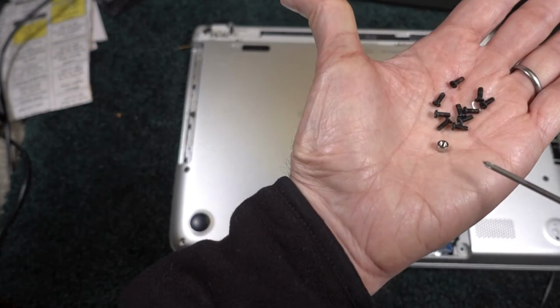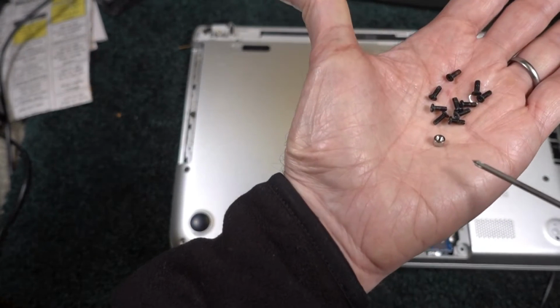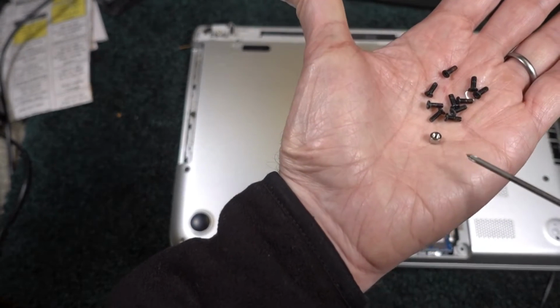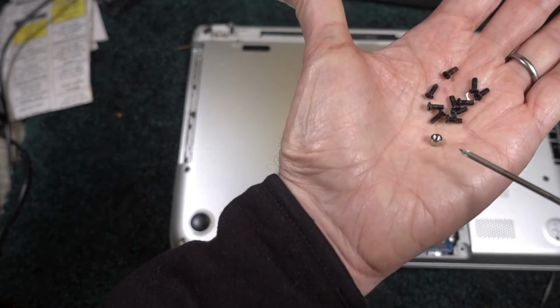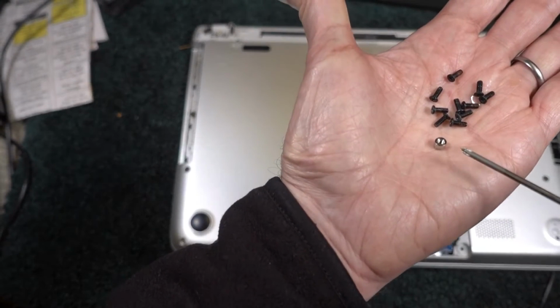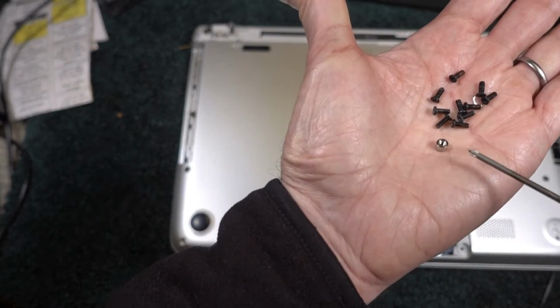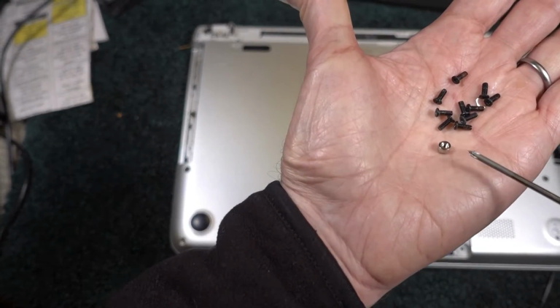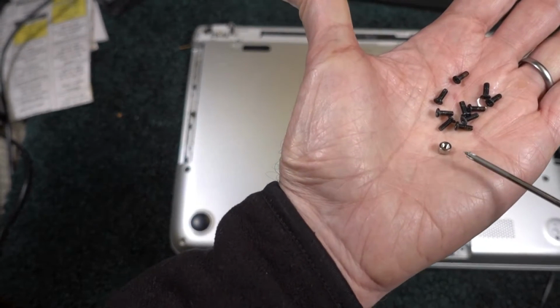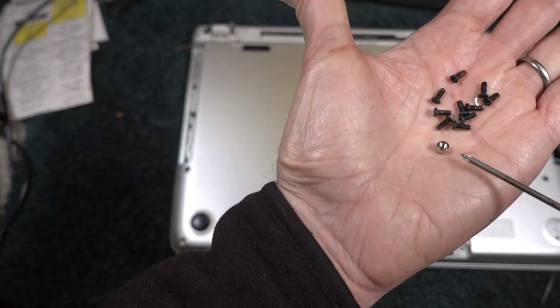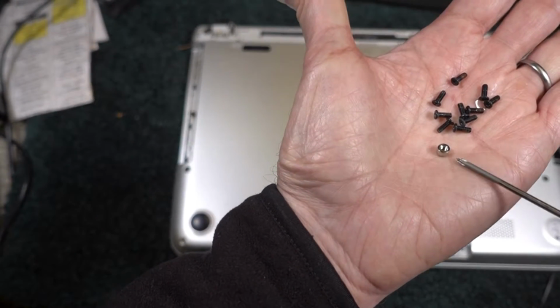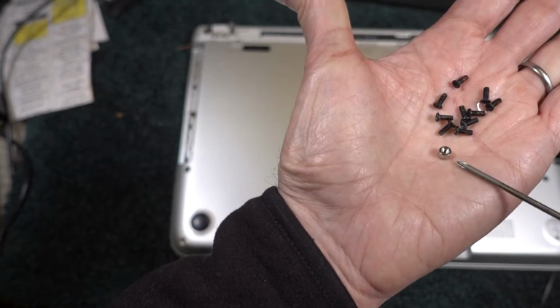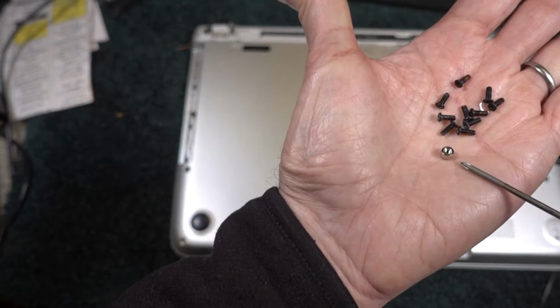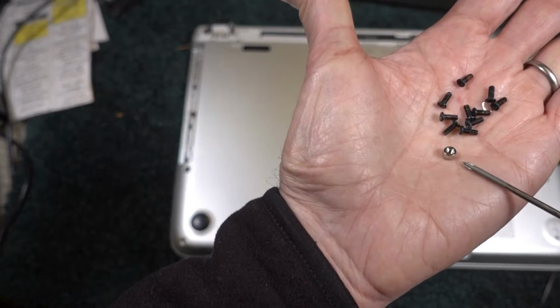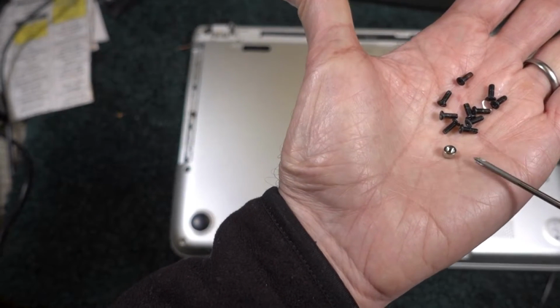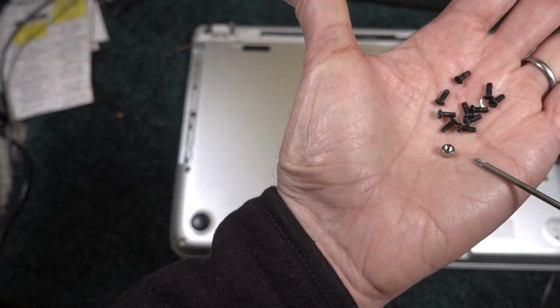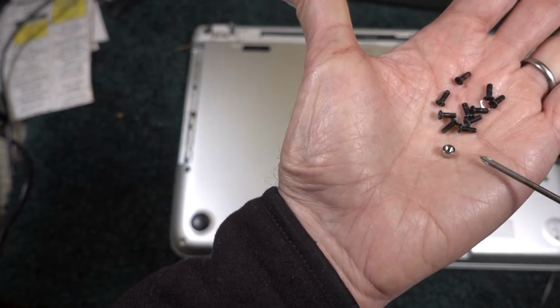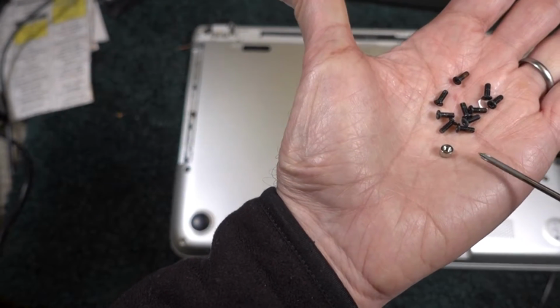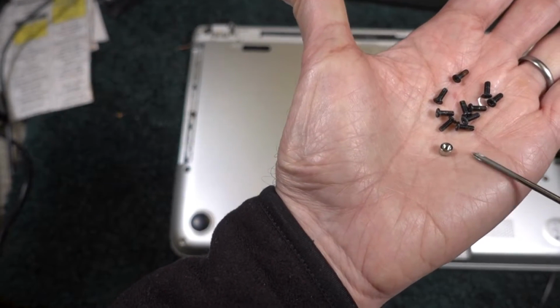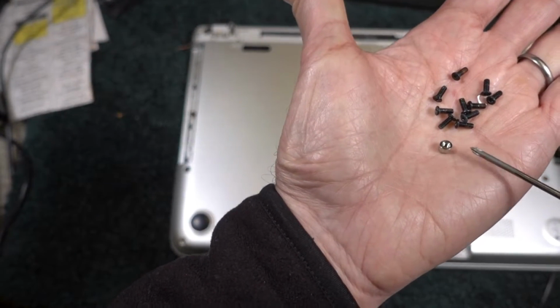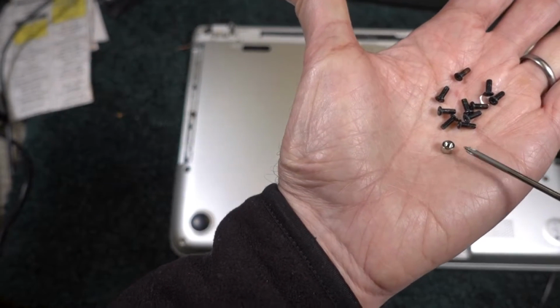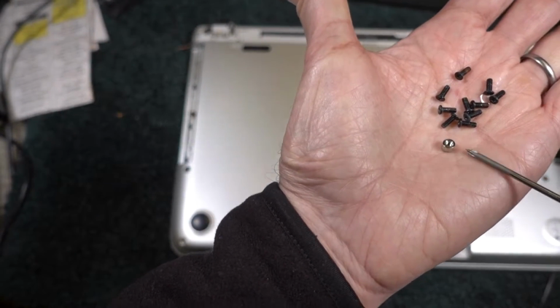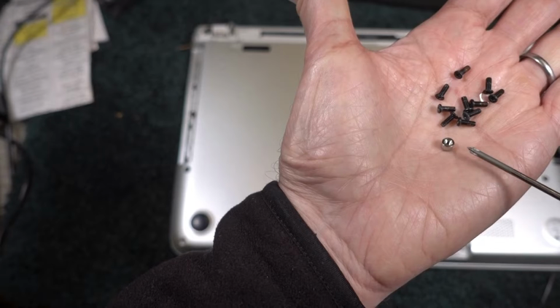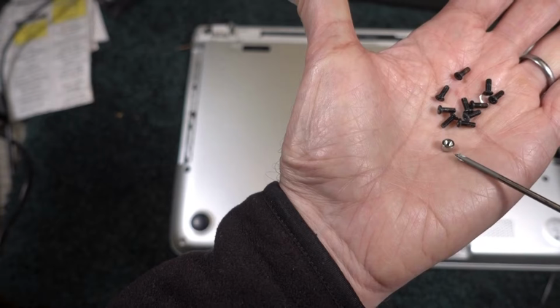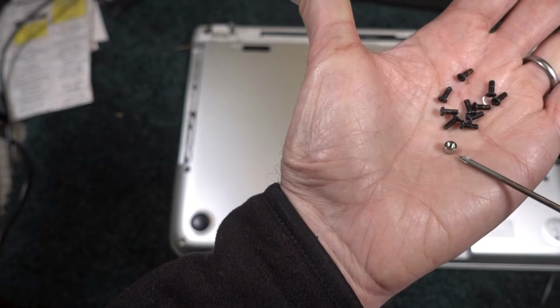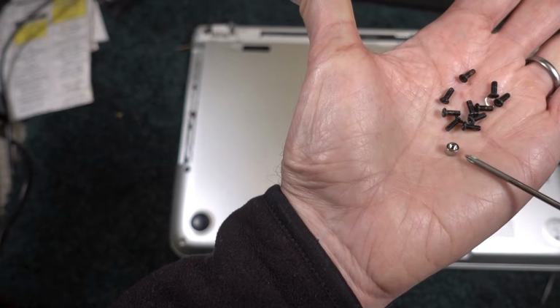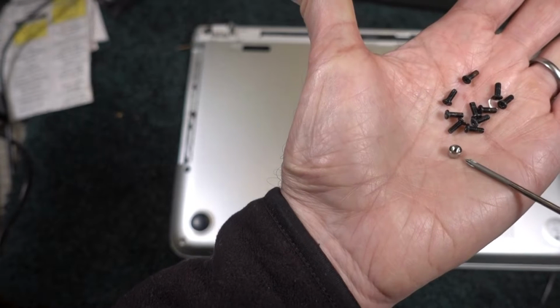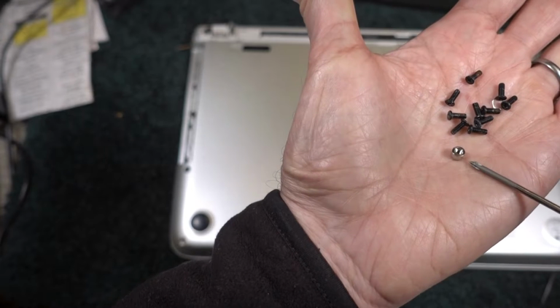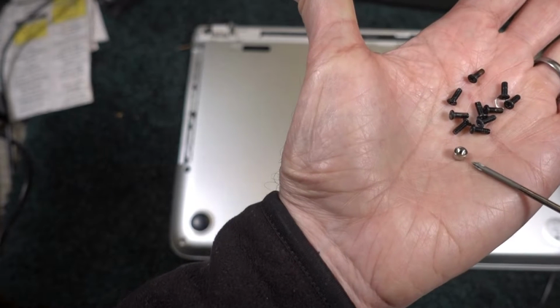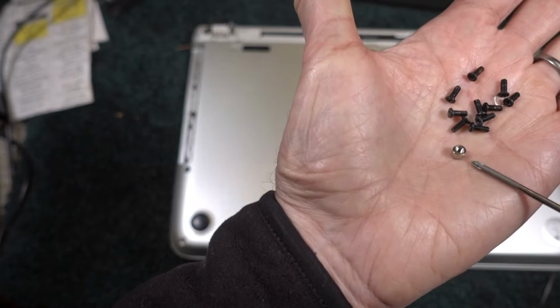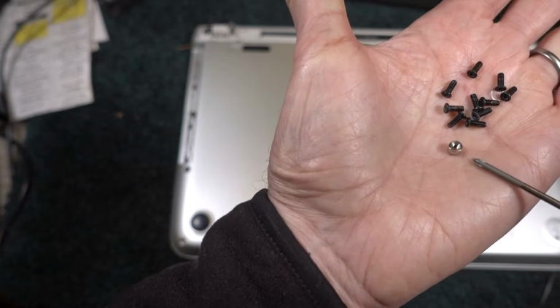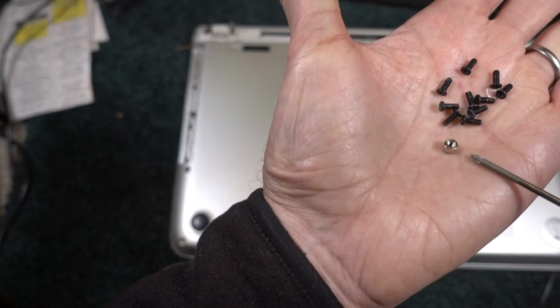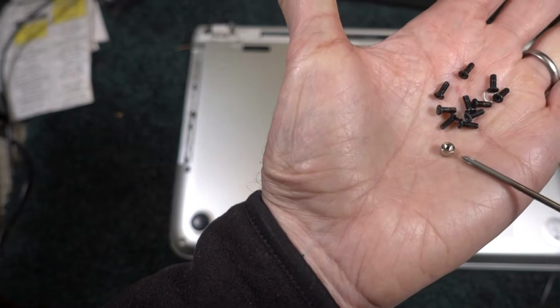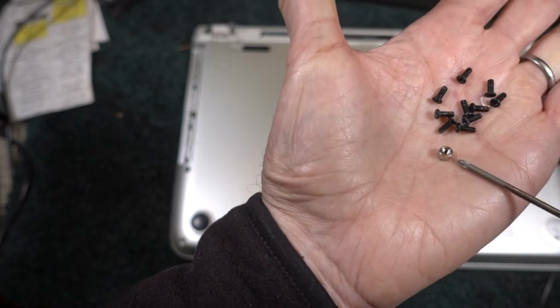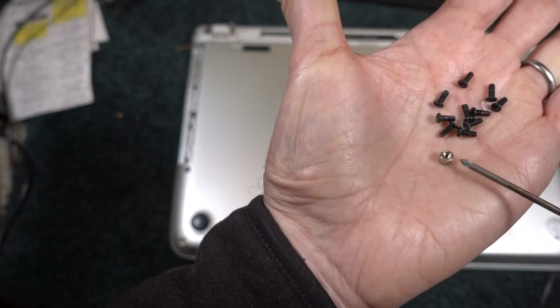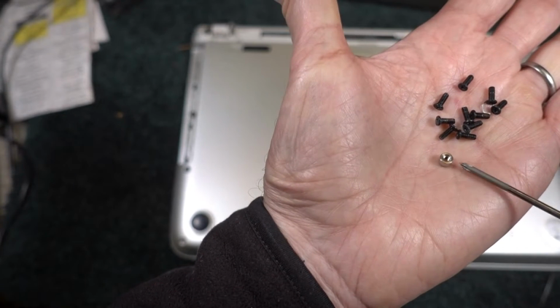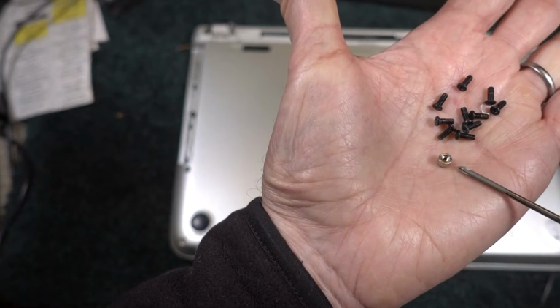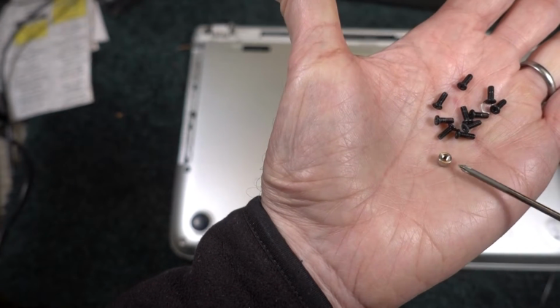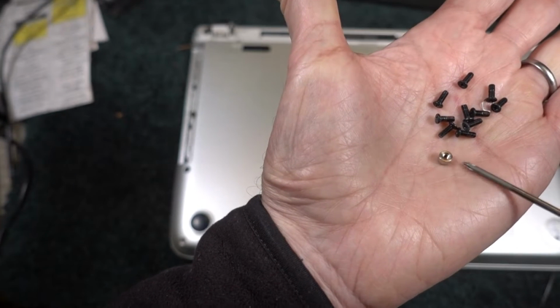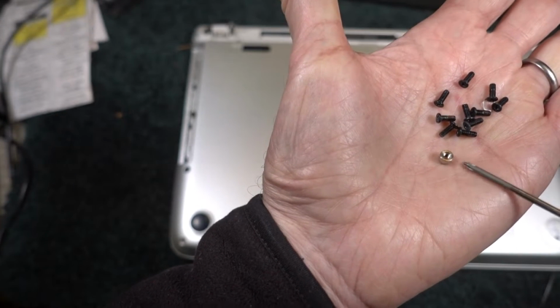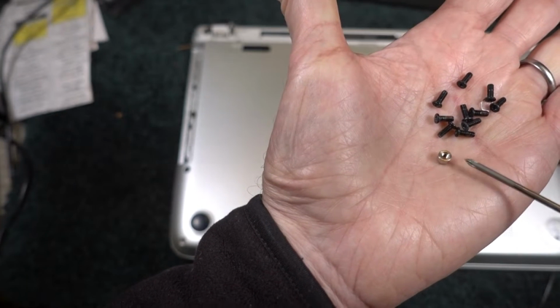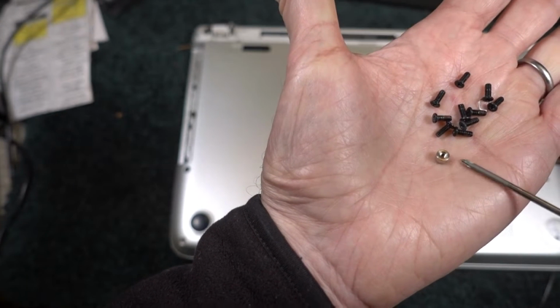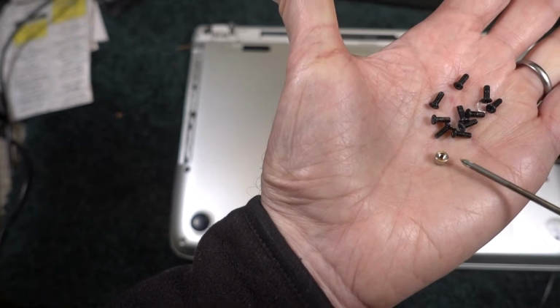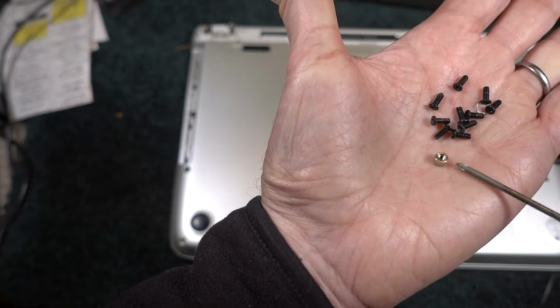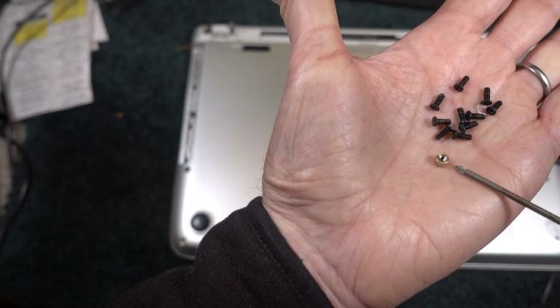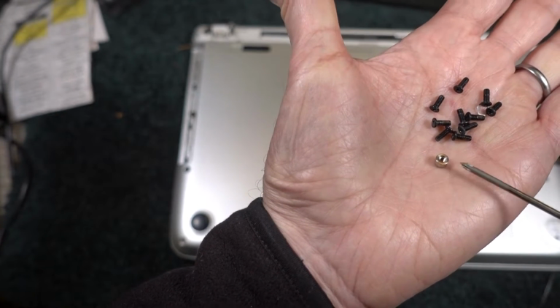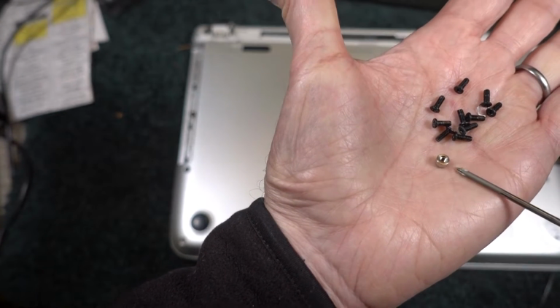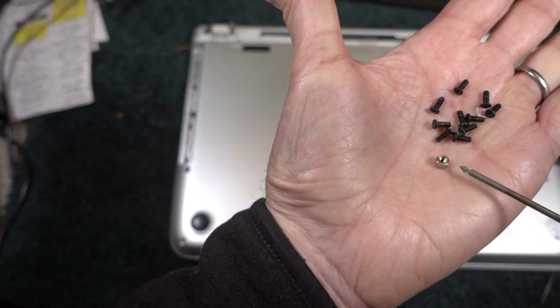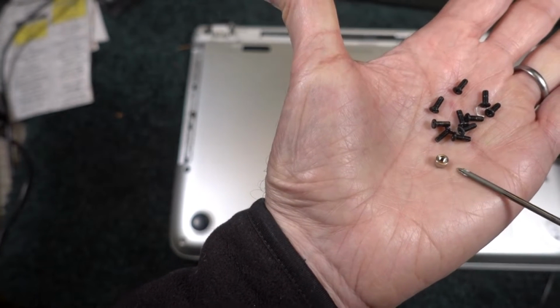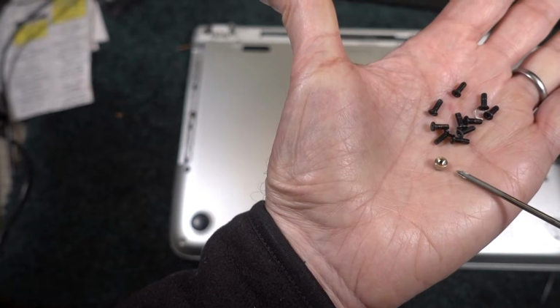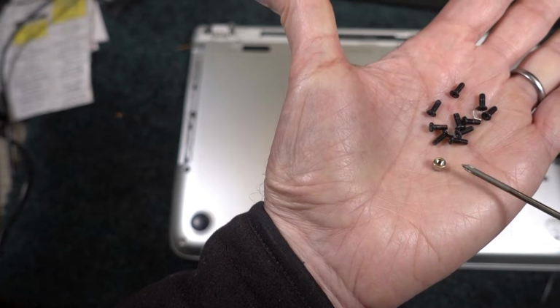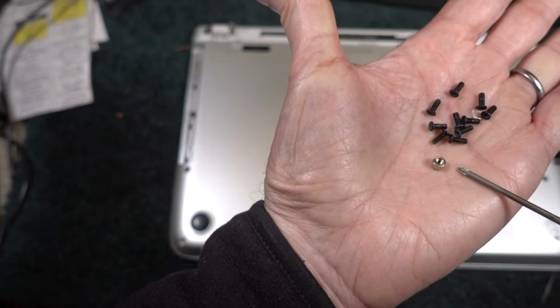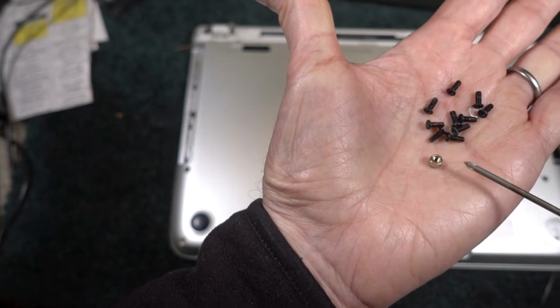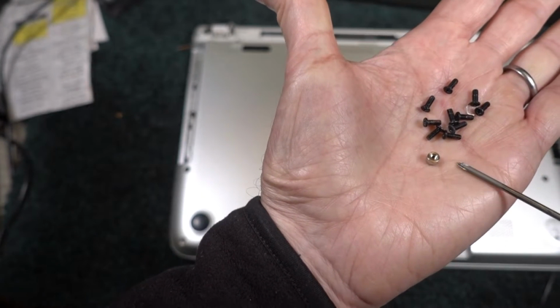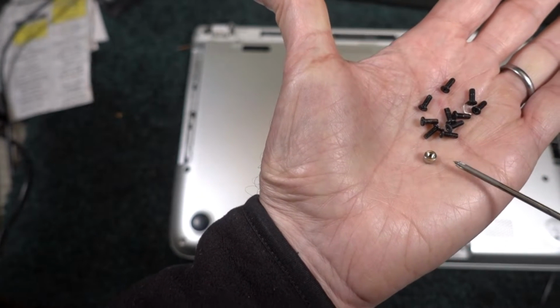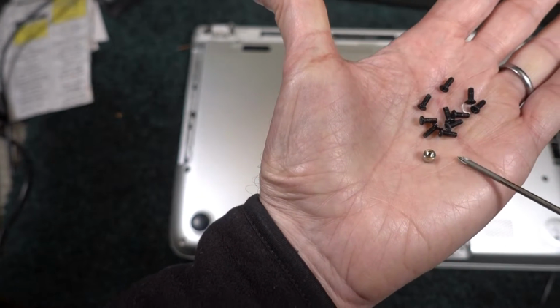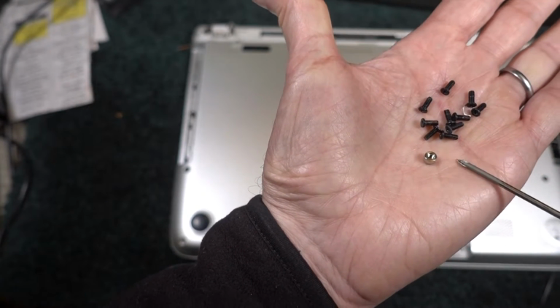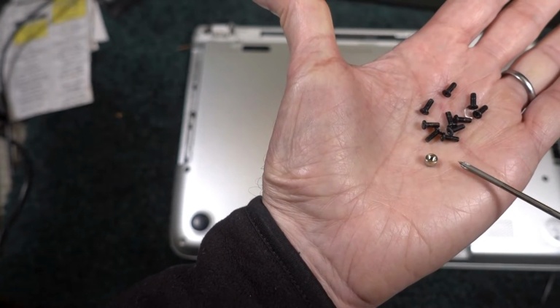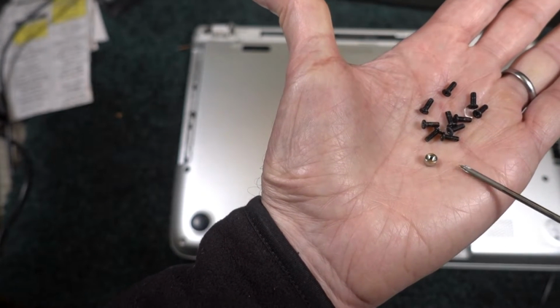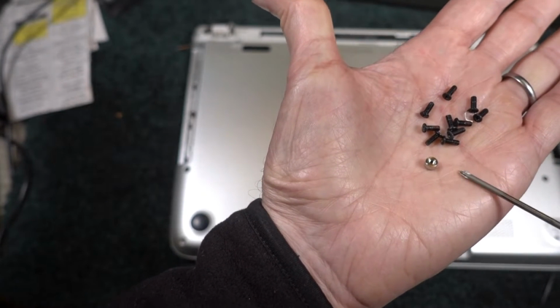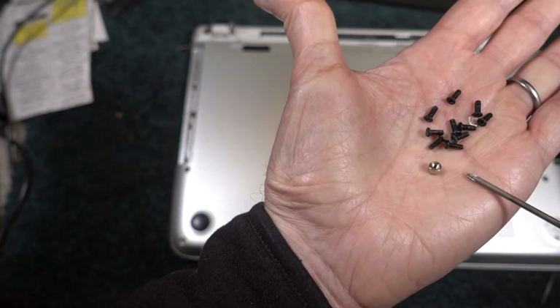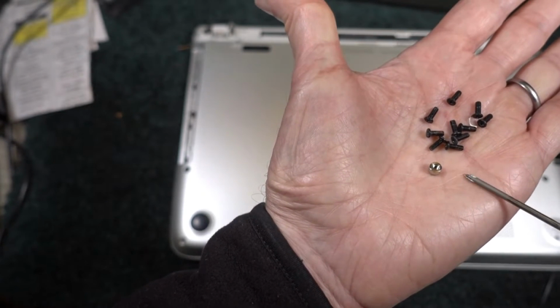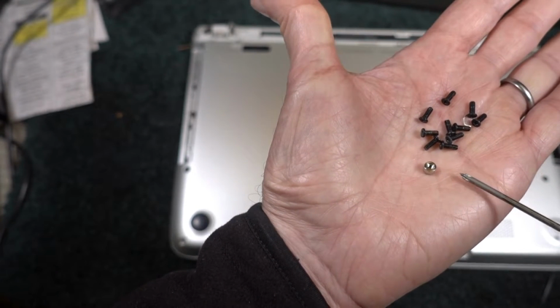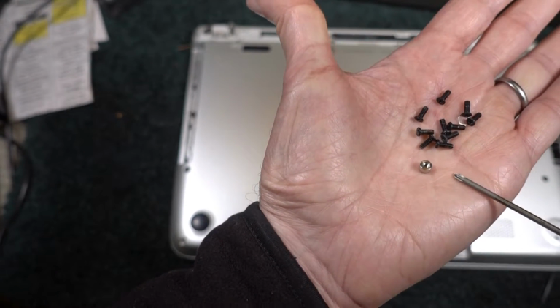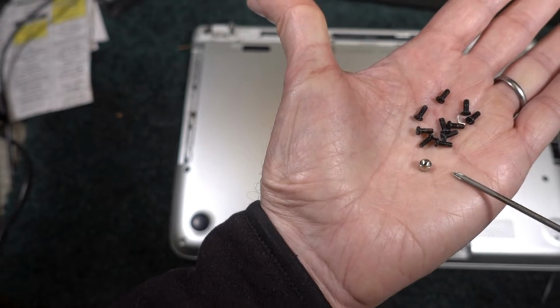This little part I found inside the laptop. I don't know what it goes to. It appears to be extra.